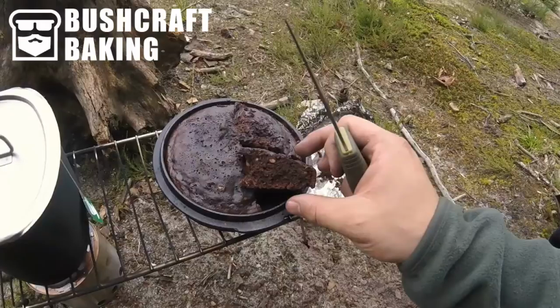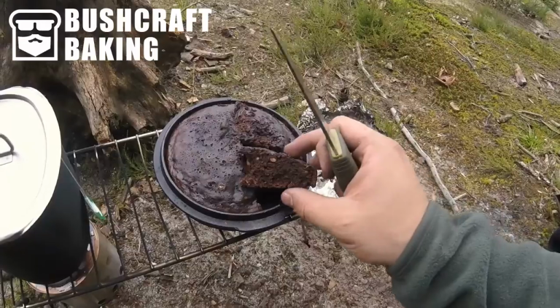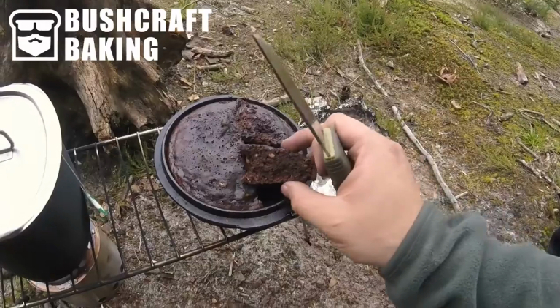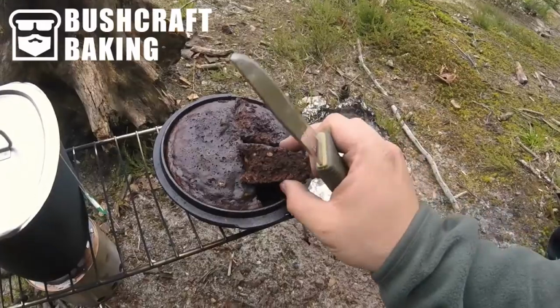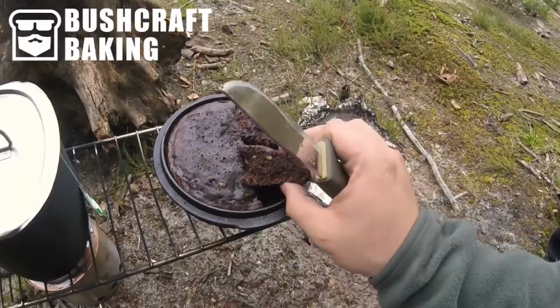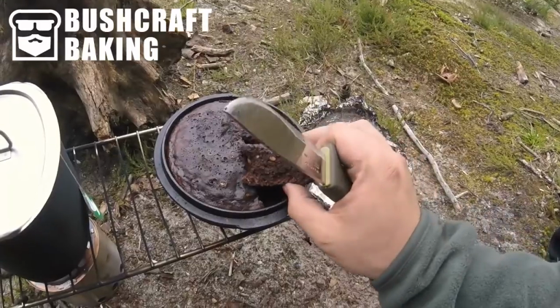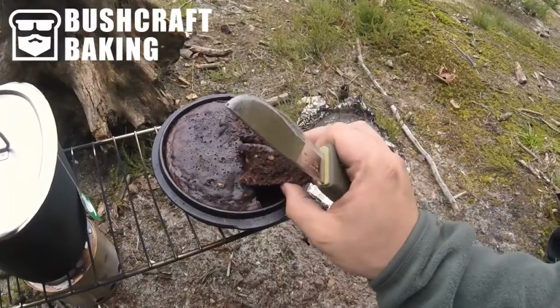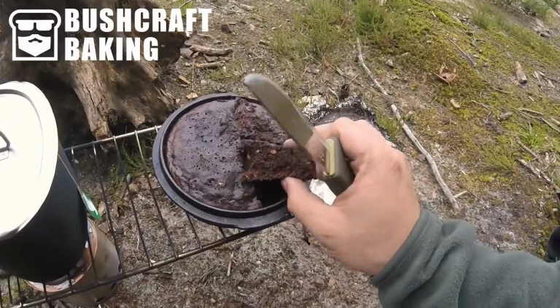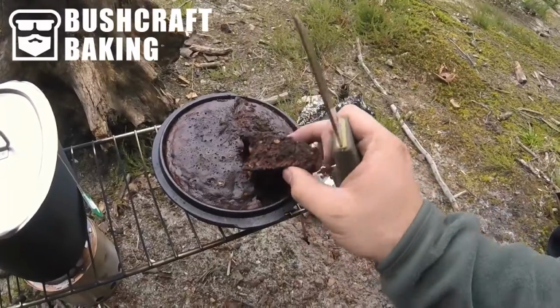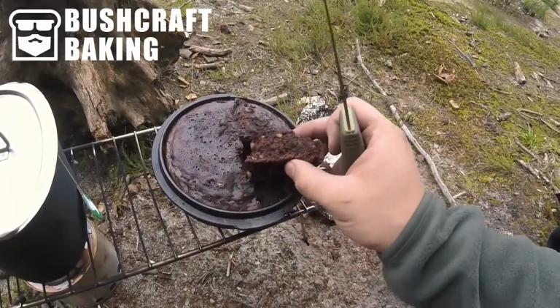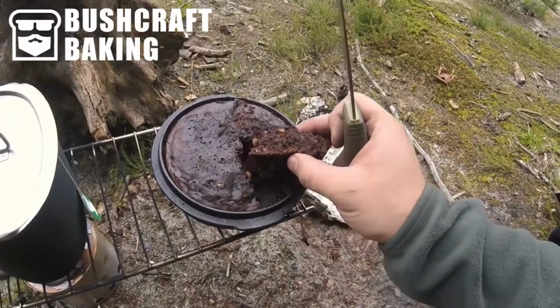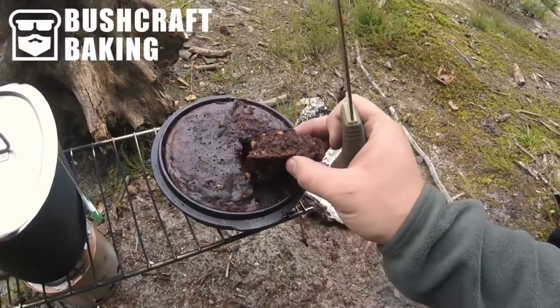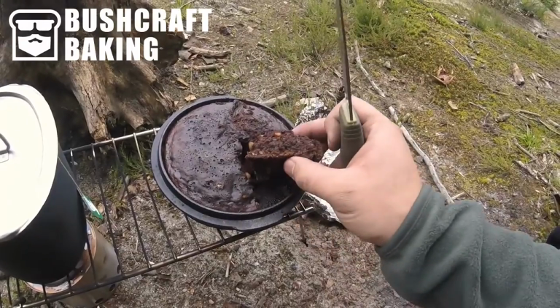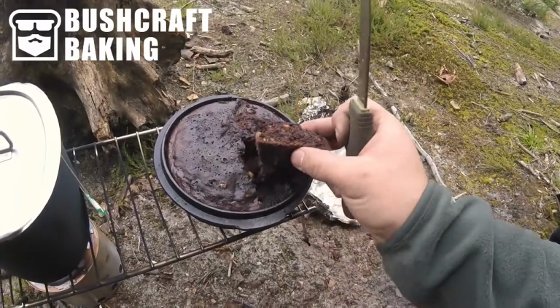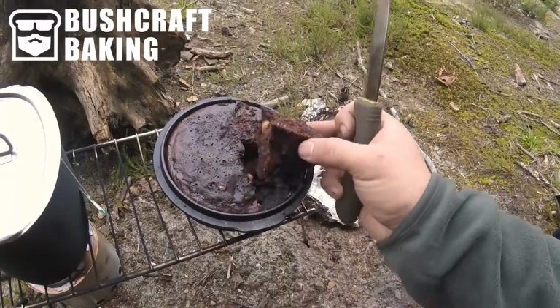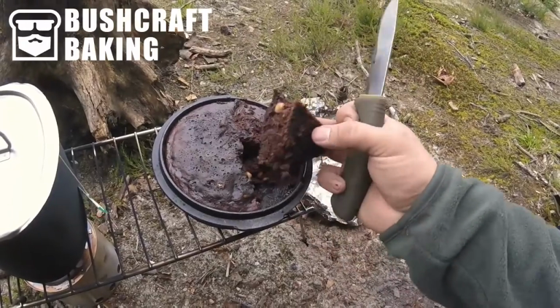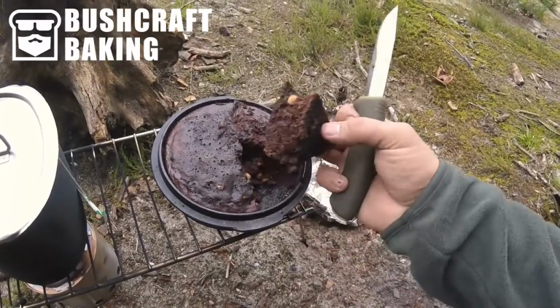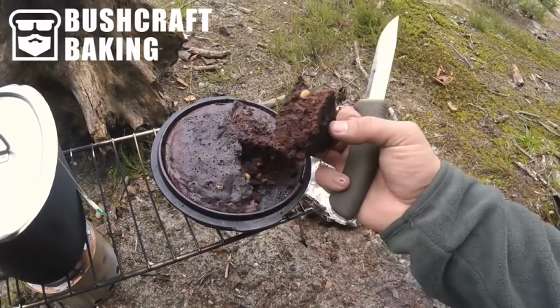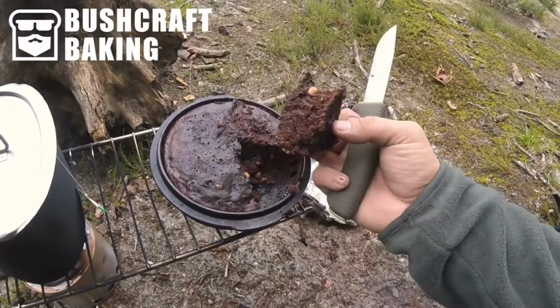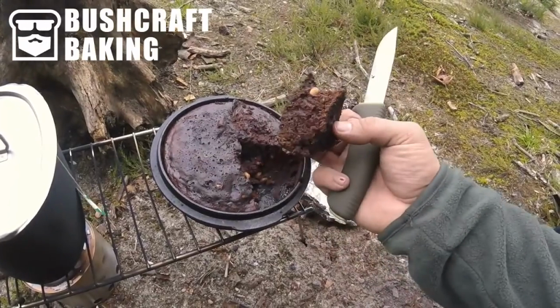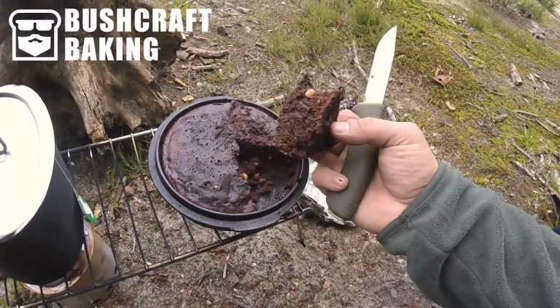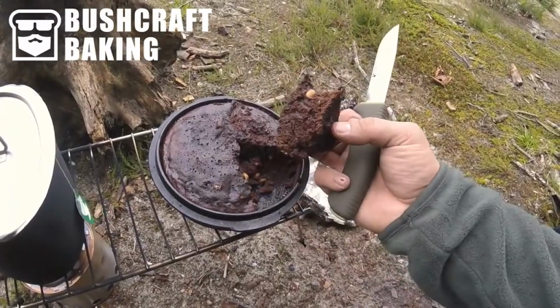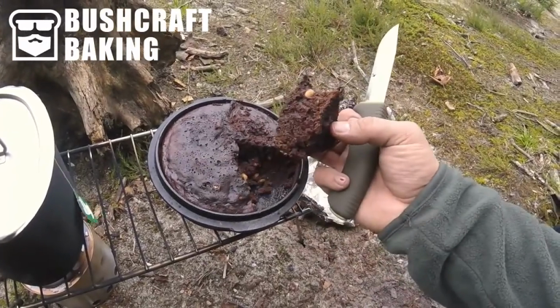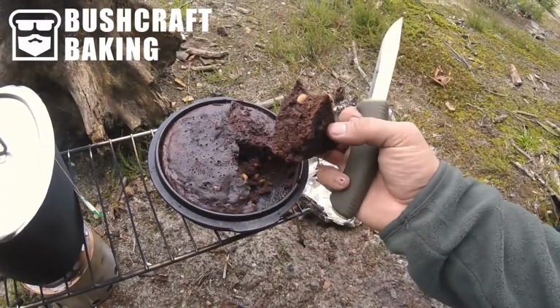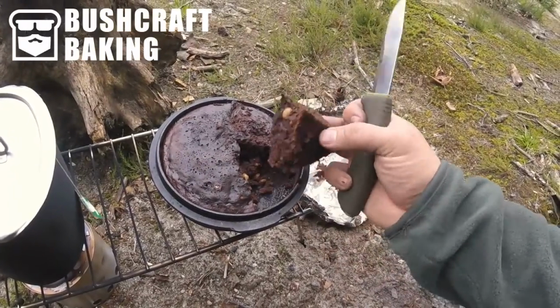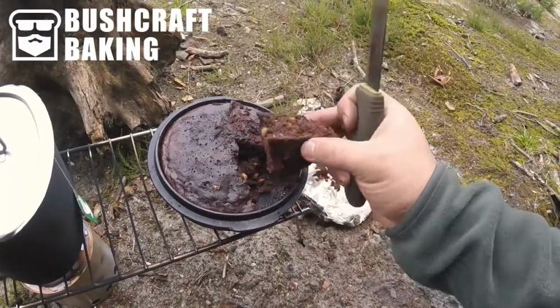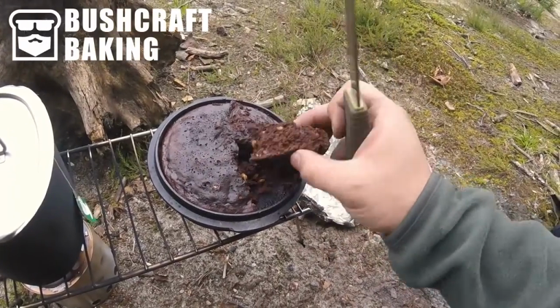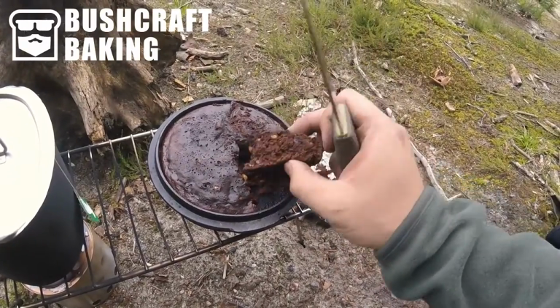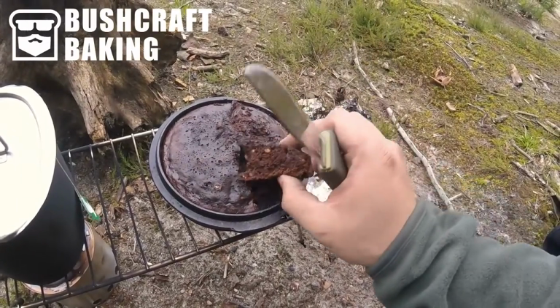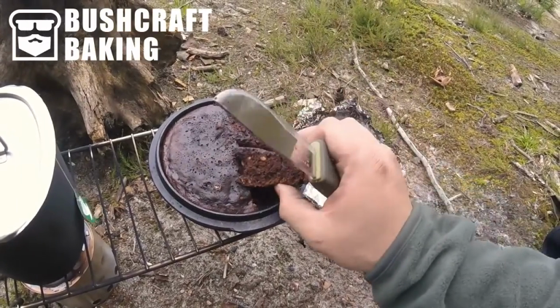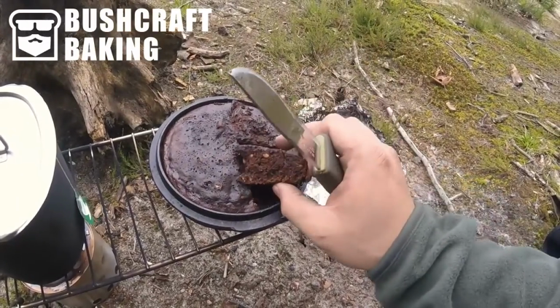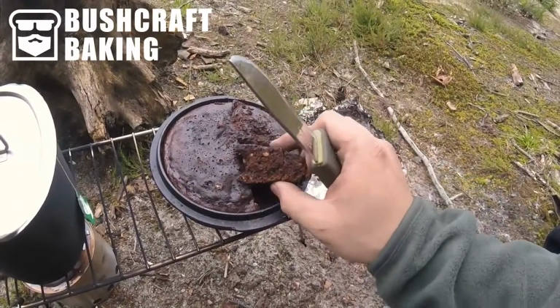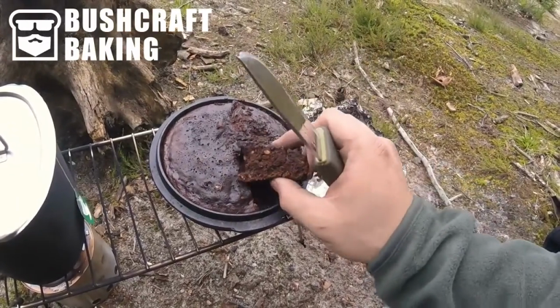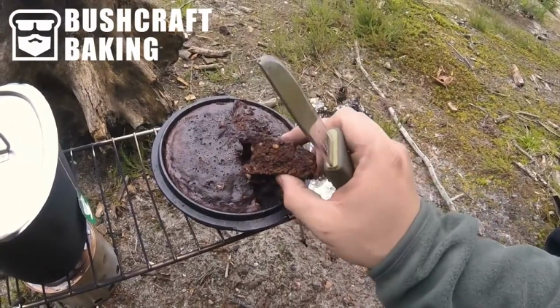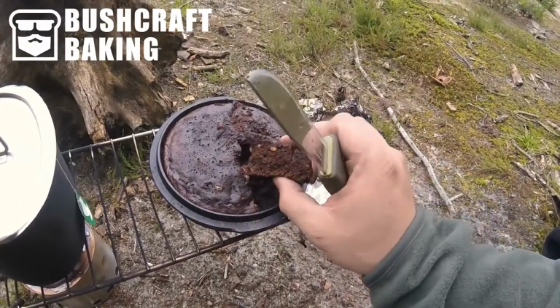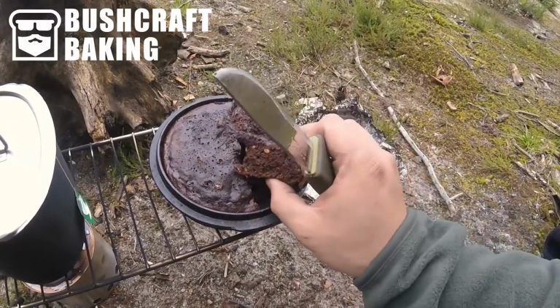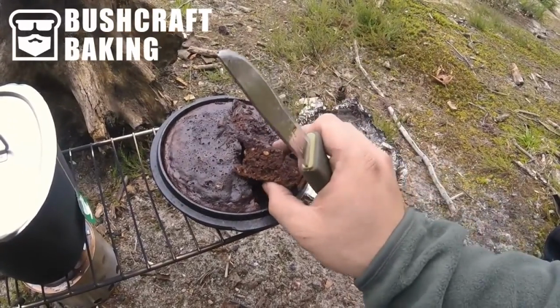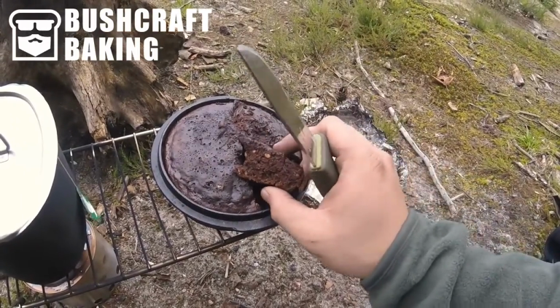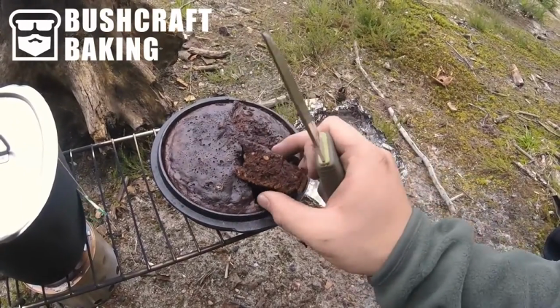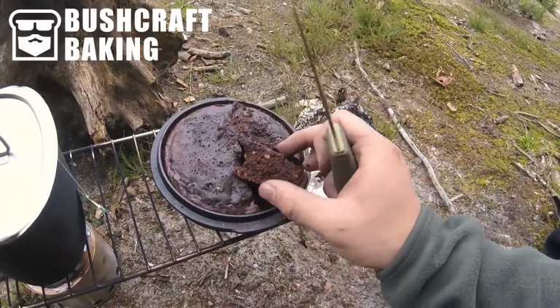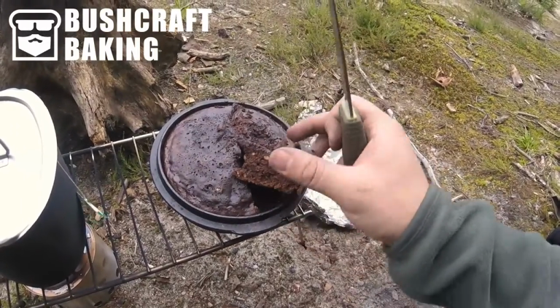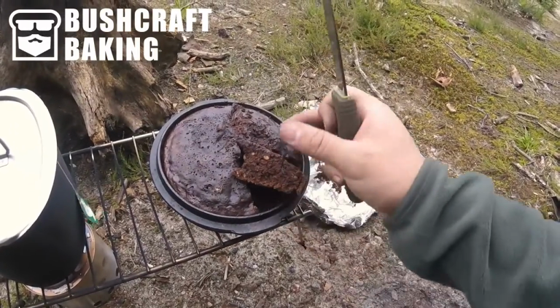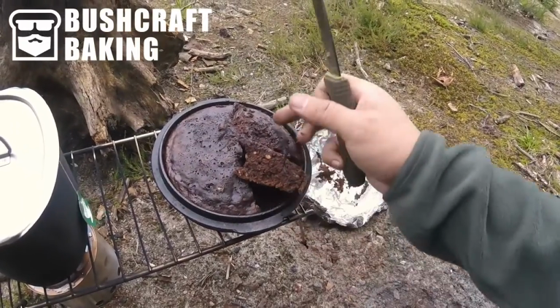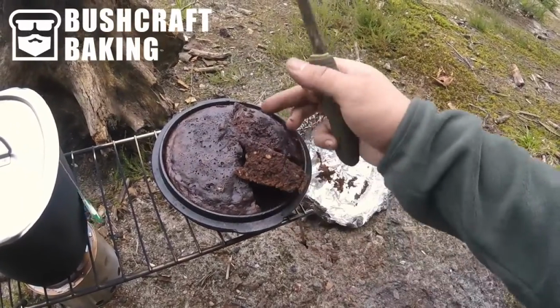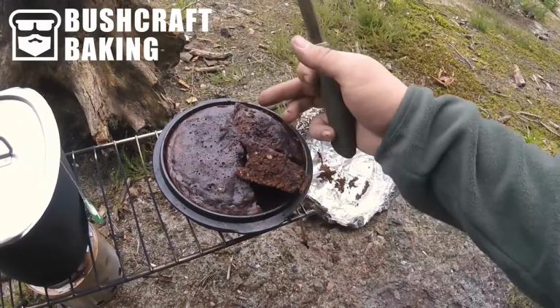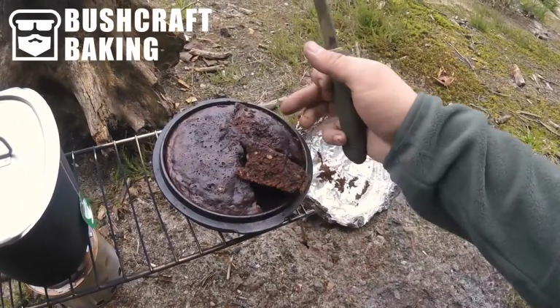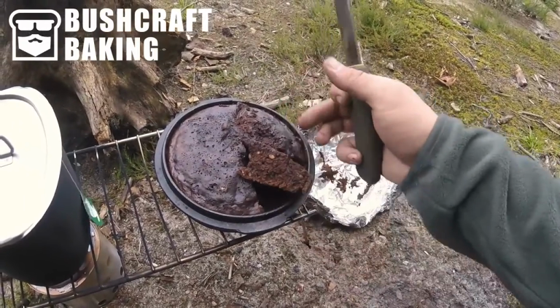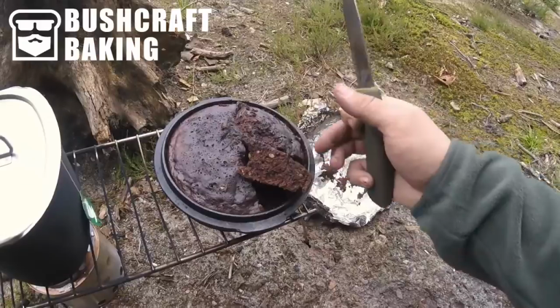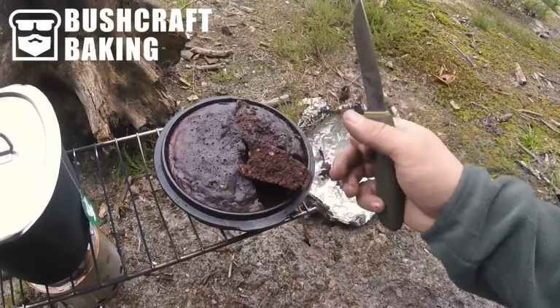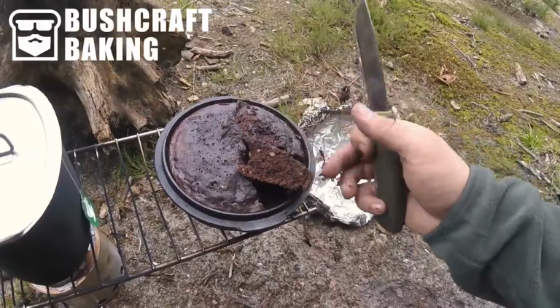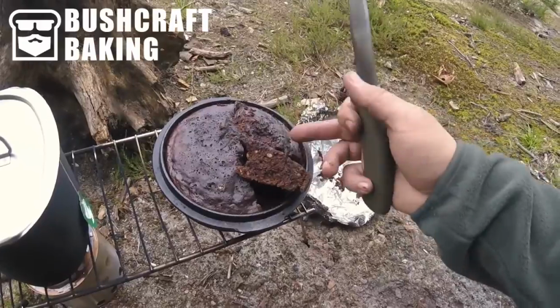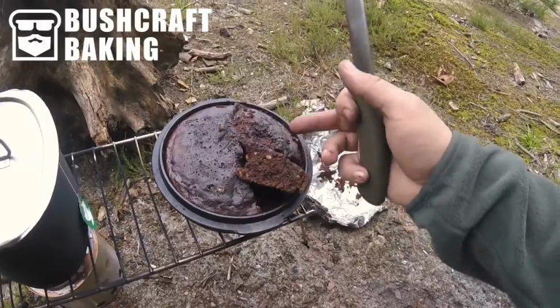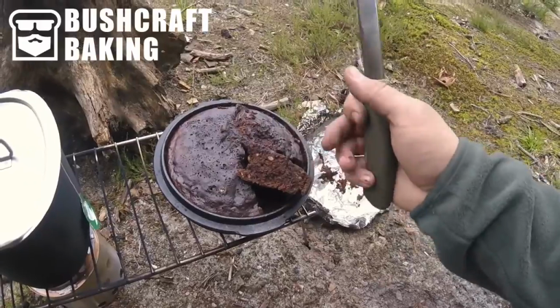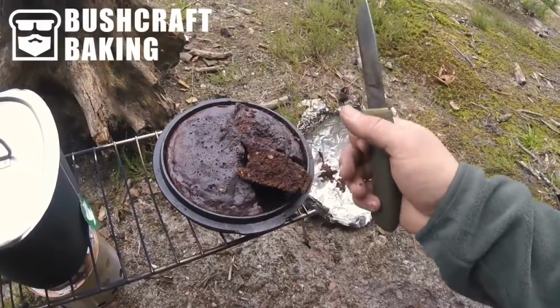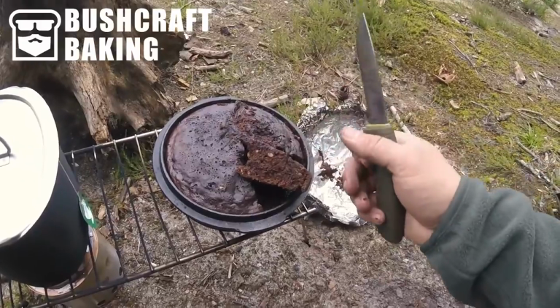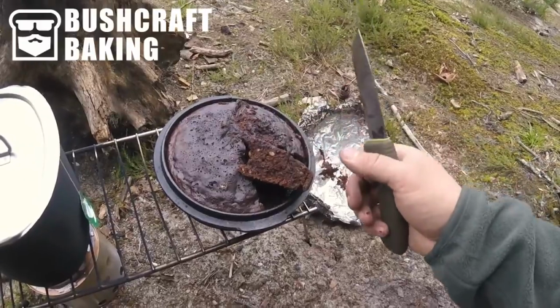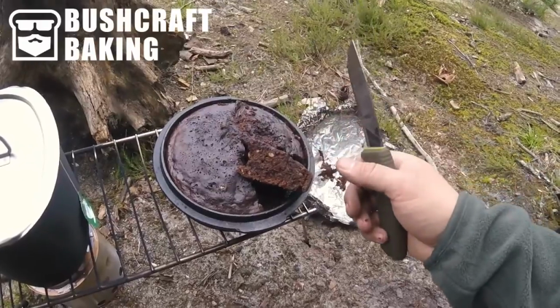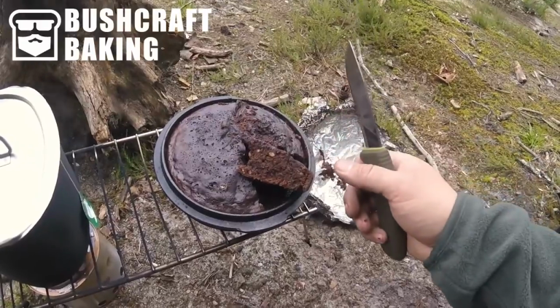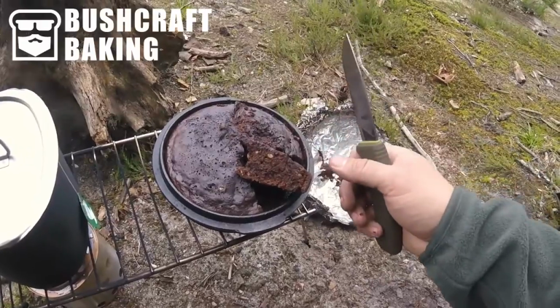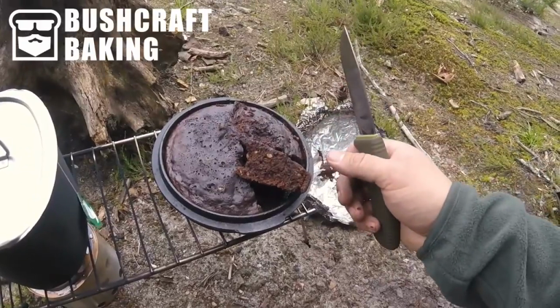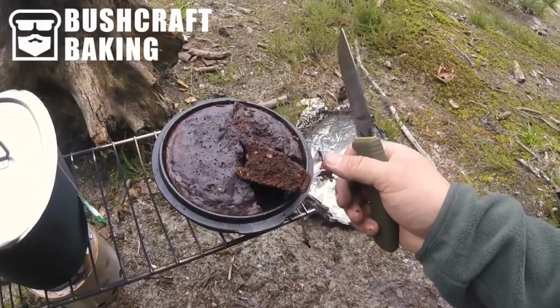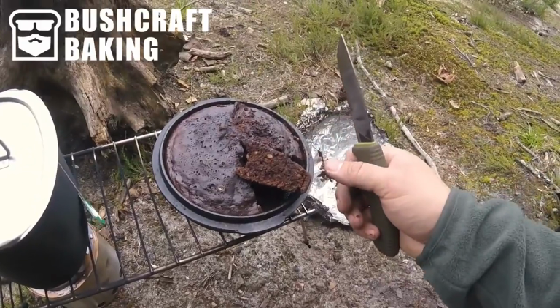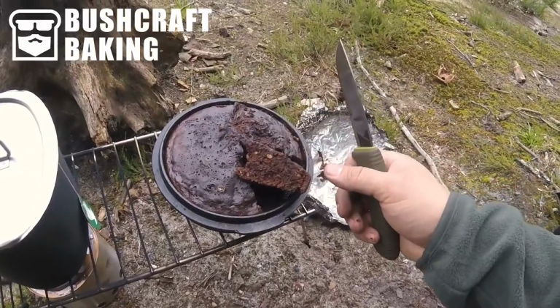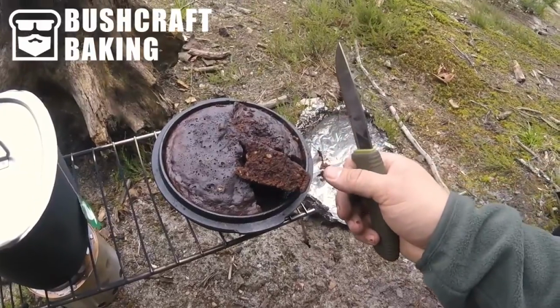Wow, look at that. It's almost like a pie. I think it's the largest brownie I've ever made.